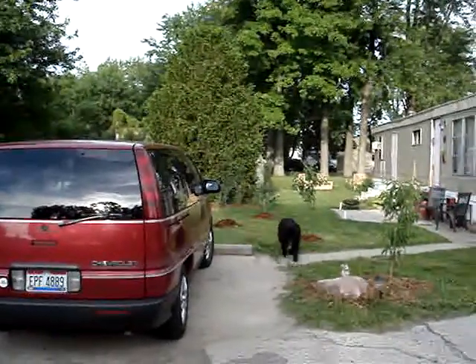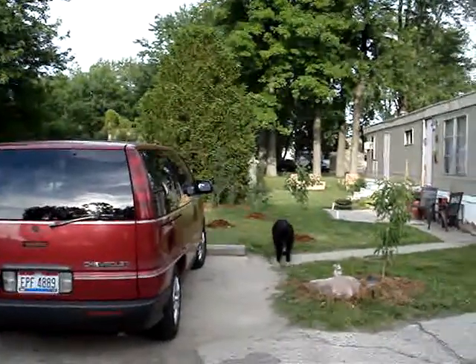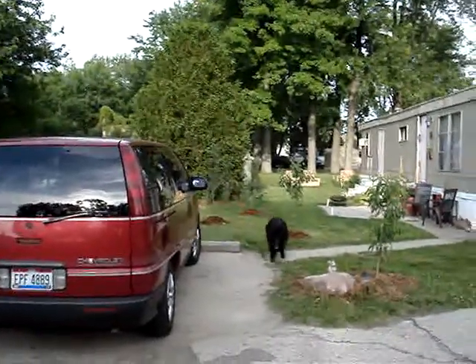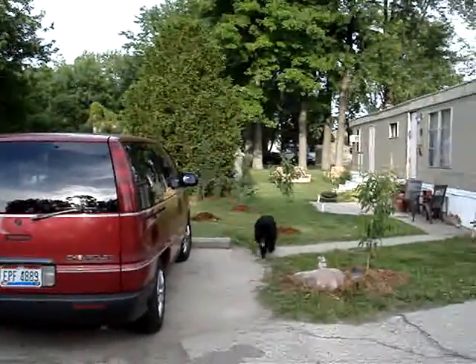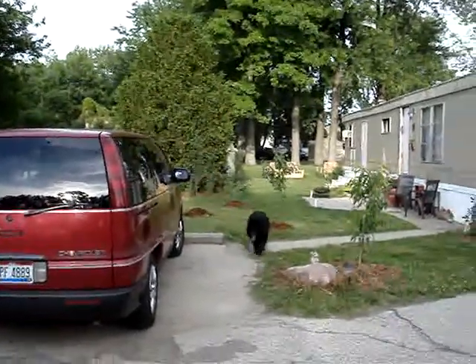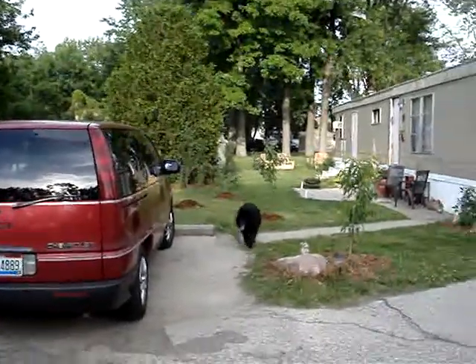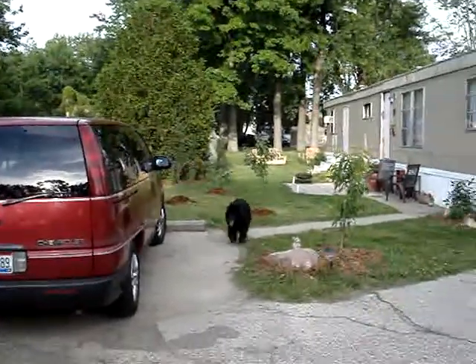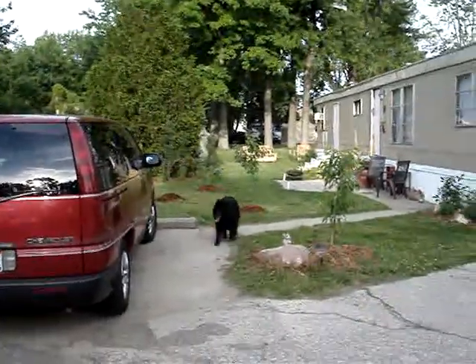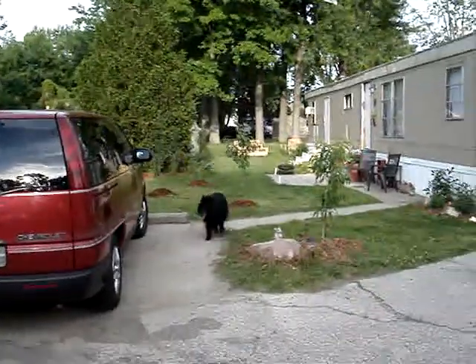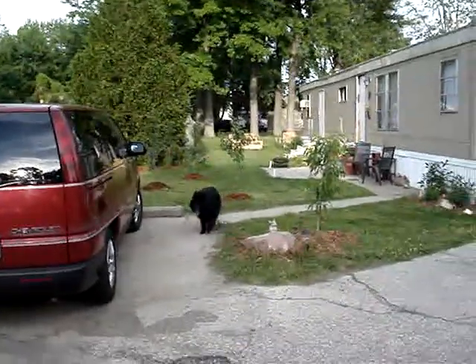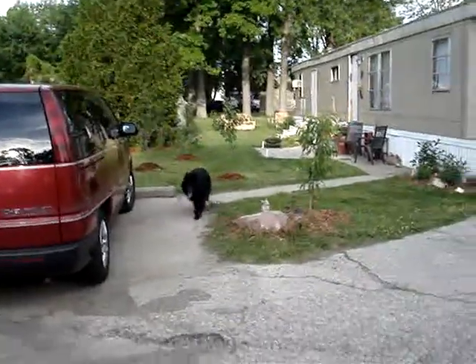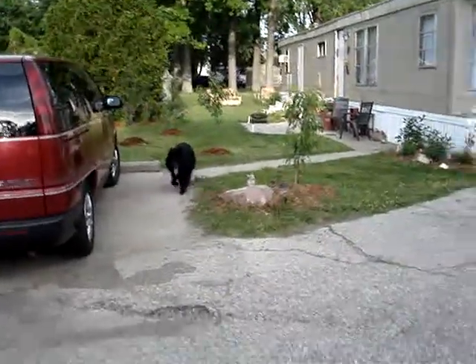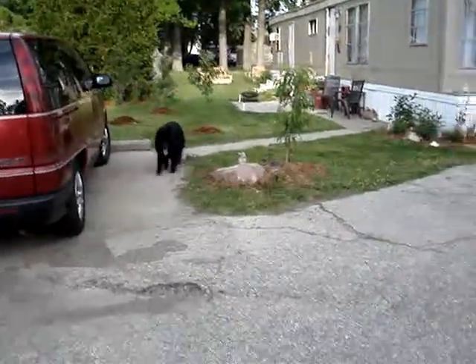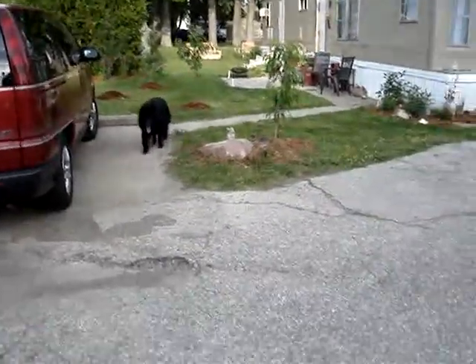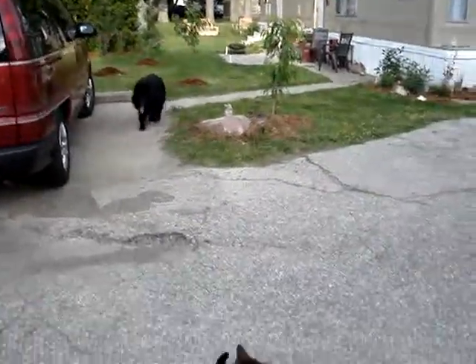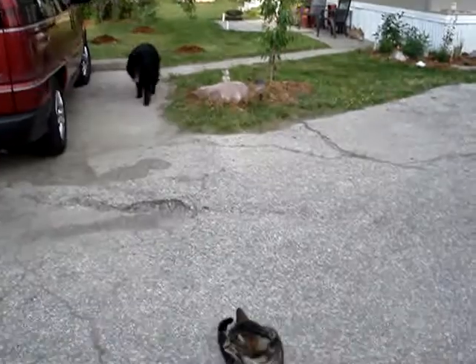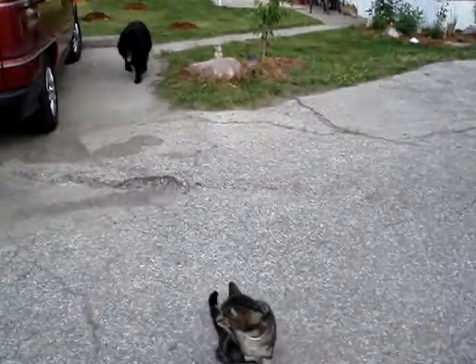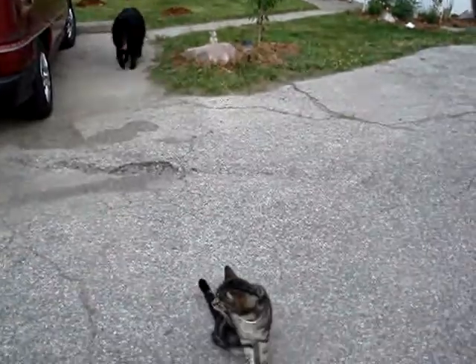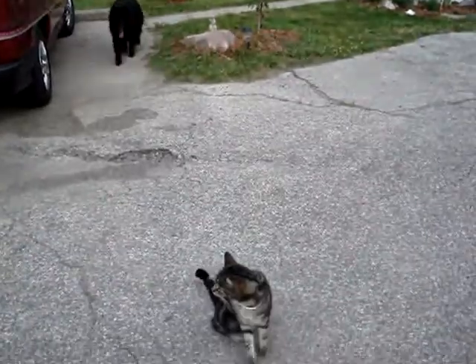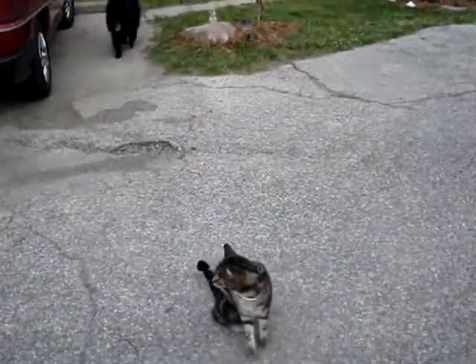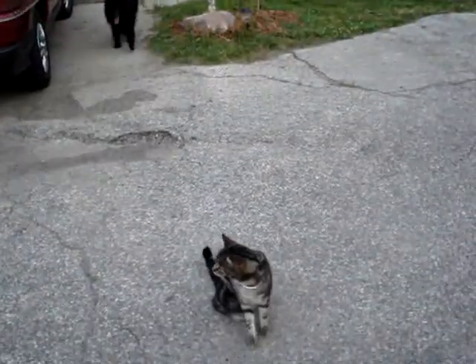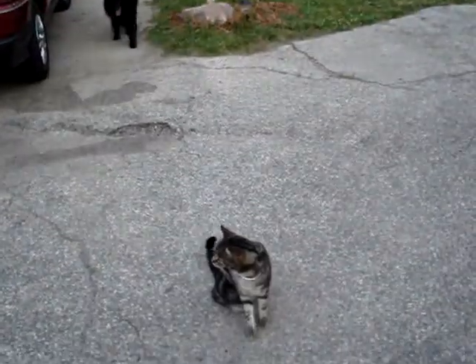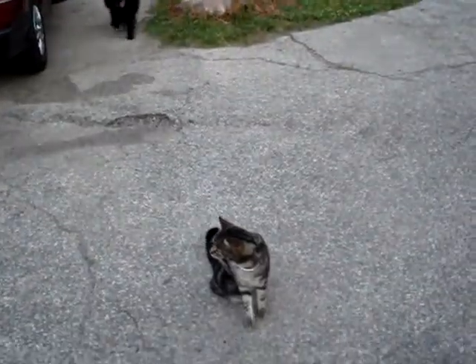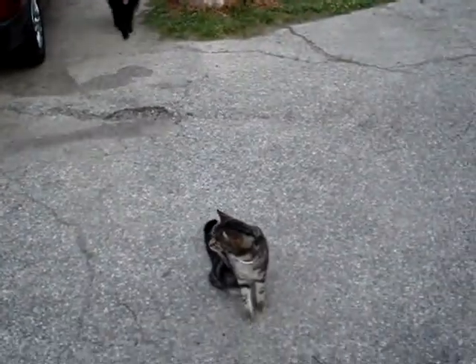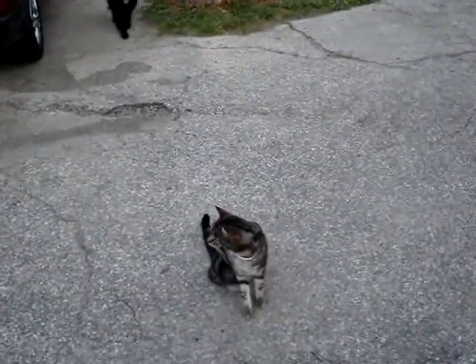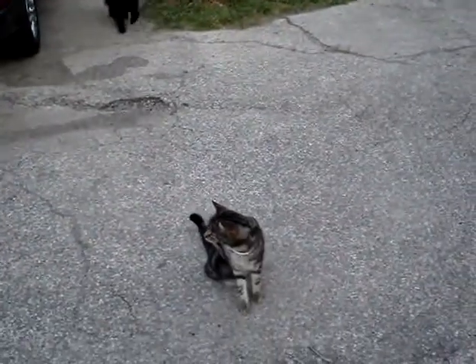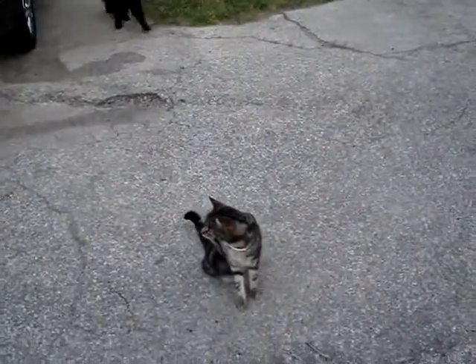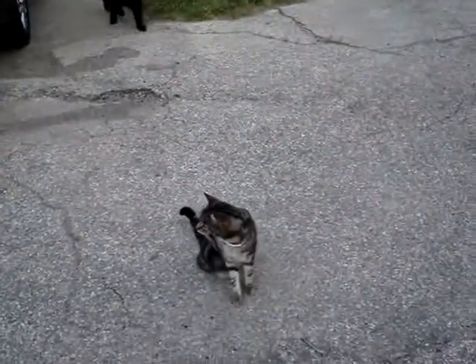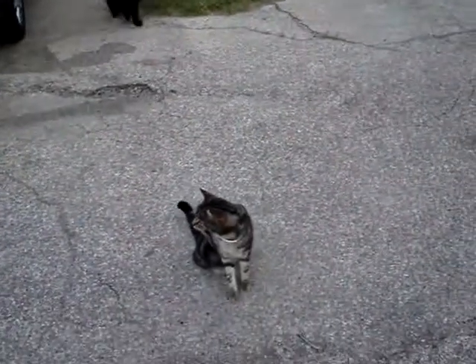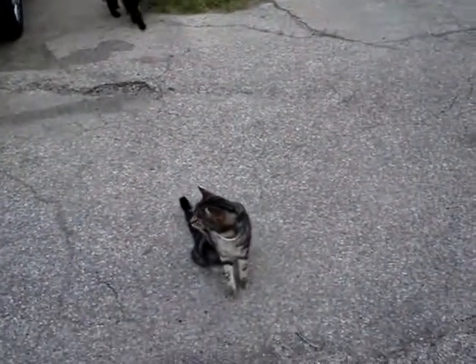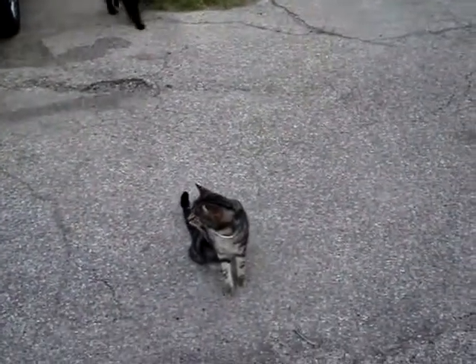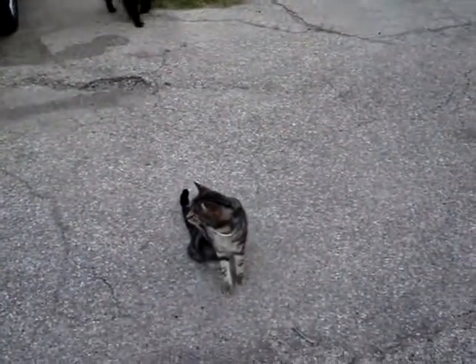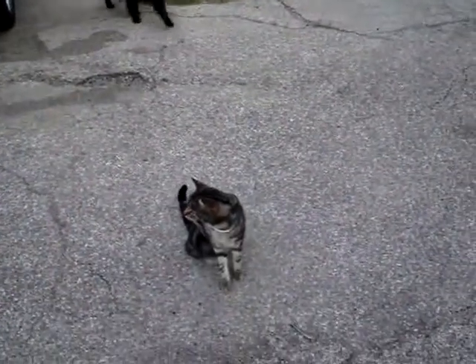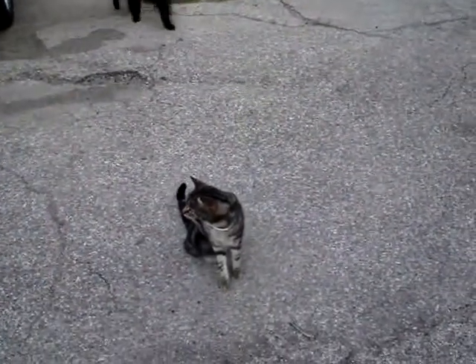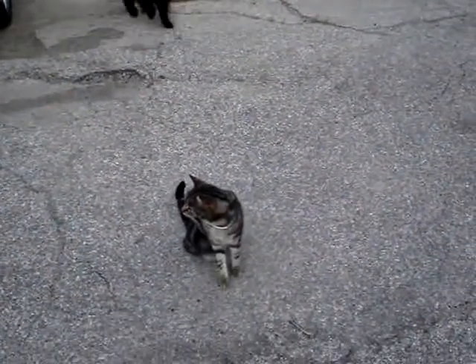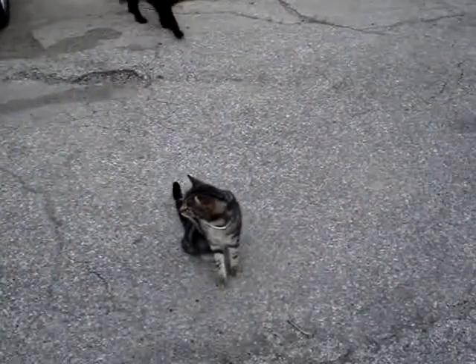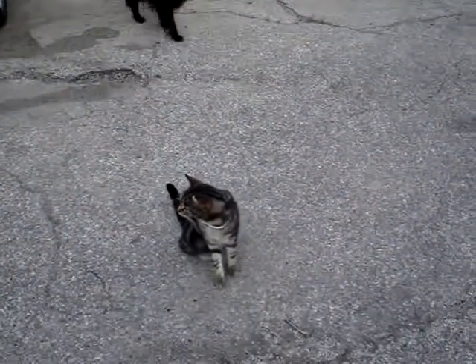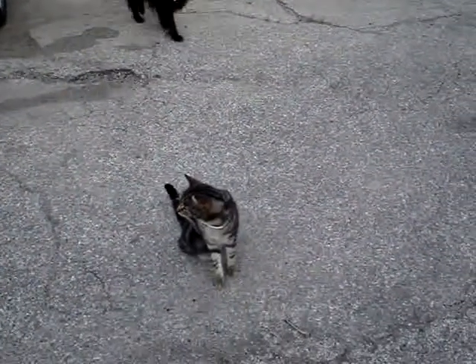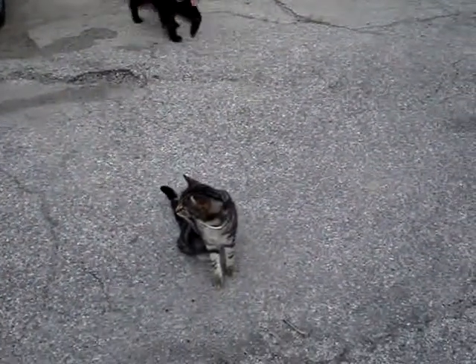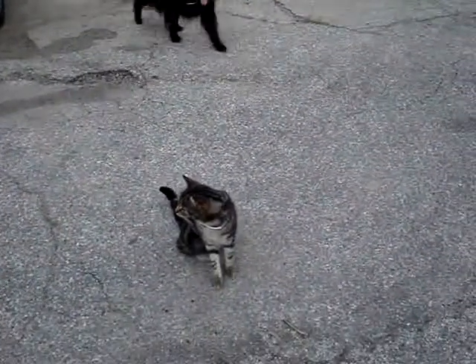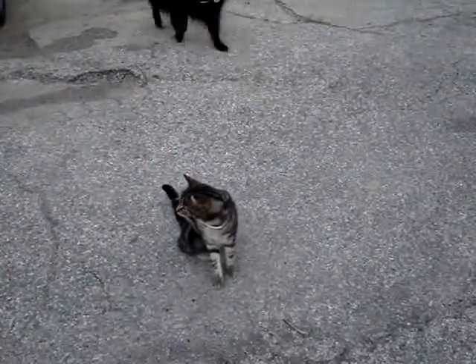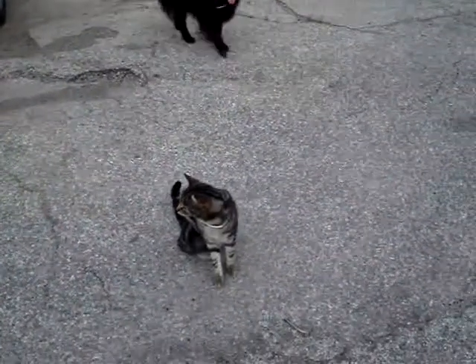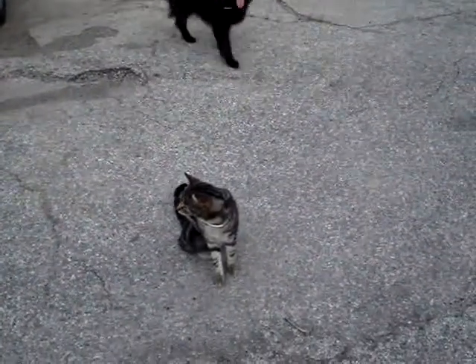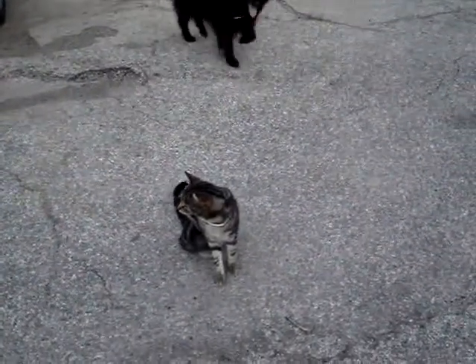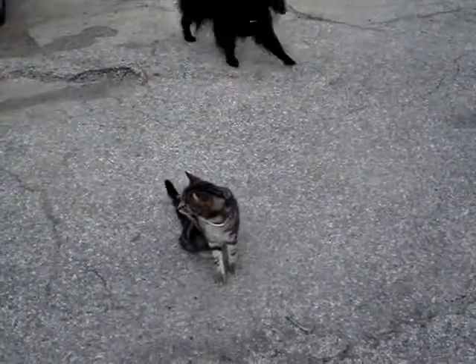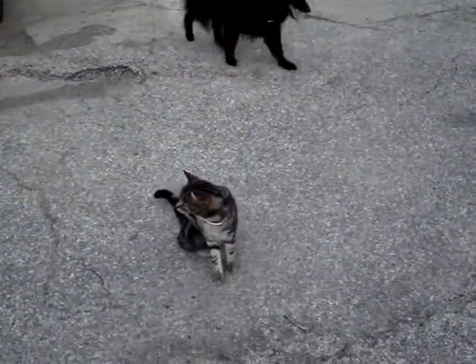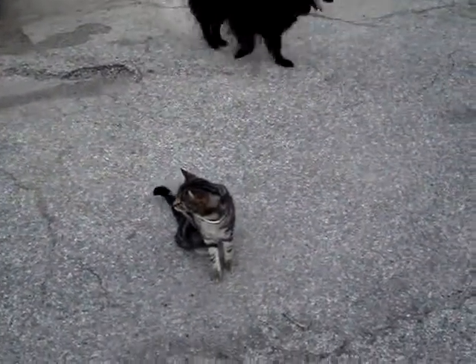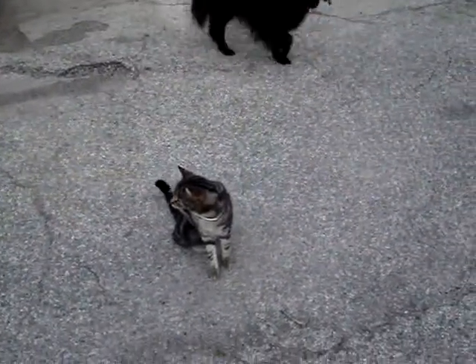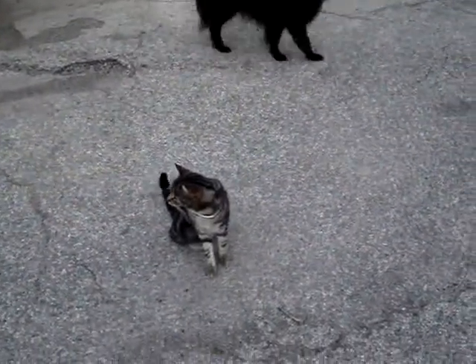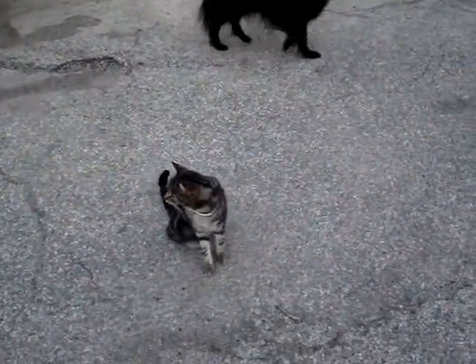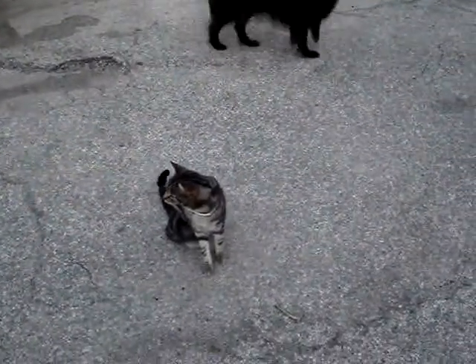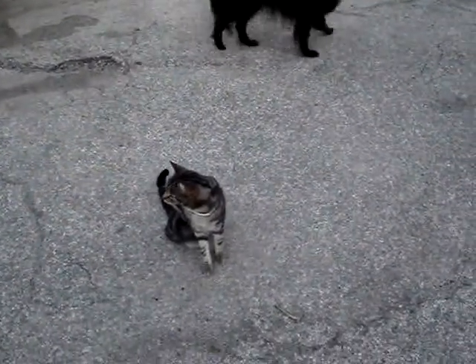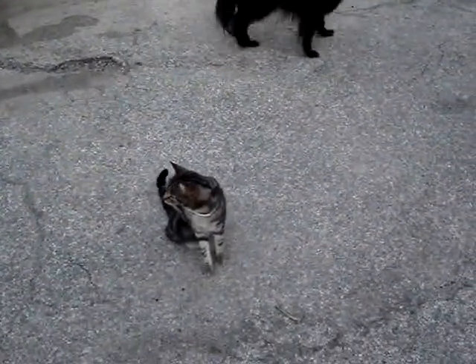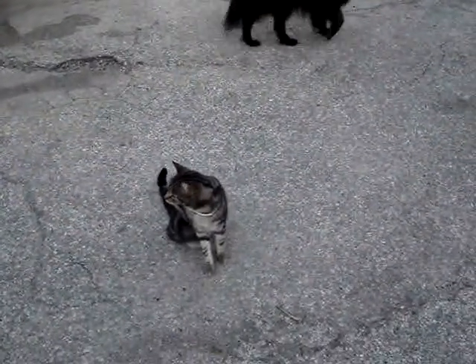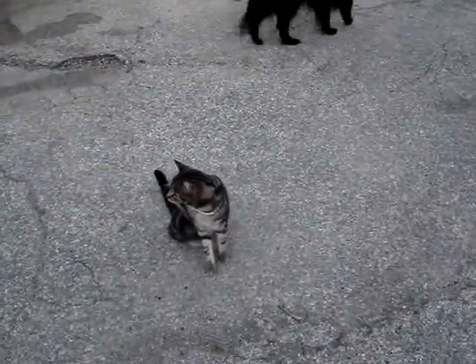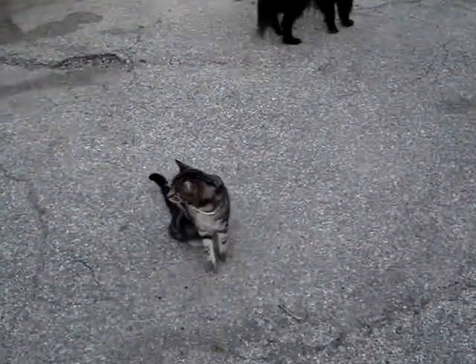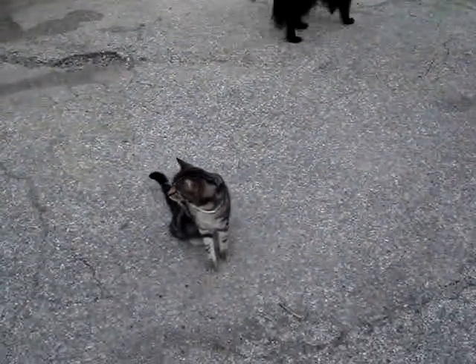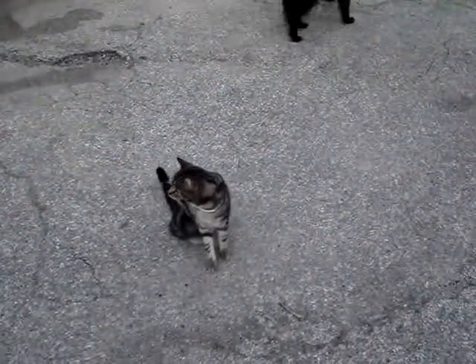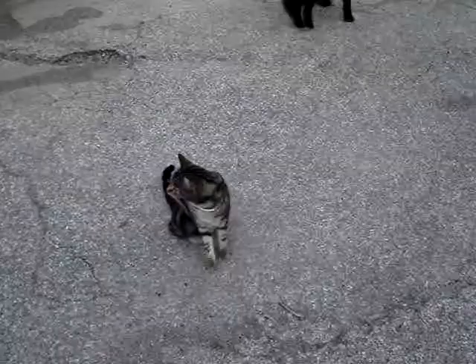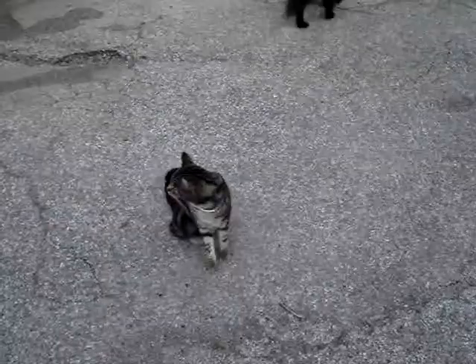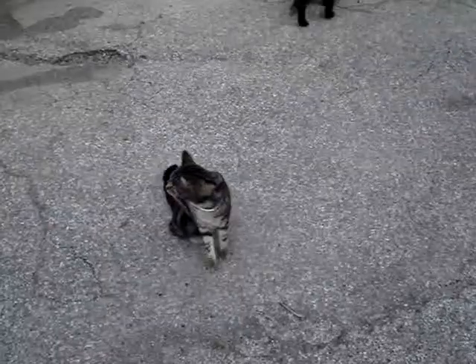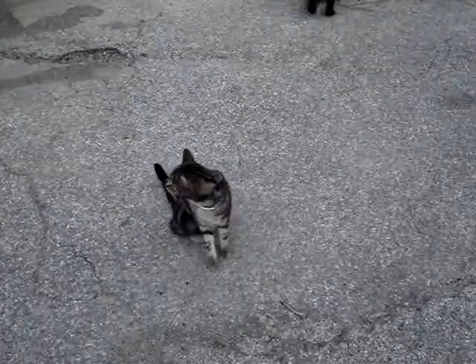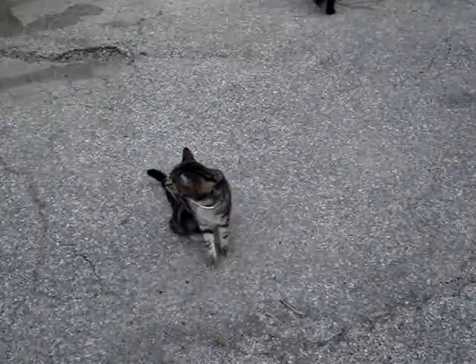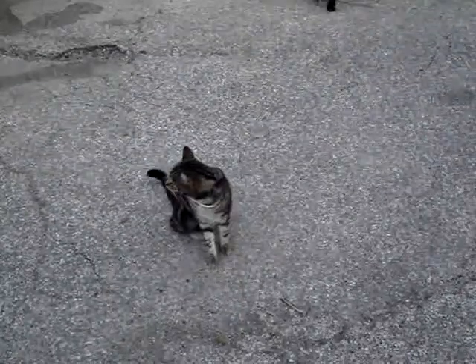This is my yard. There's the cat. Kitty, kitty, kitty. Jack. Jack.